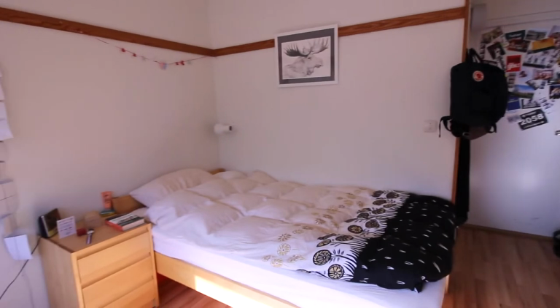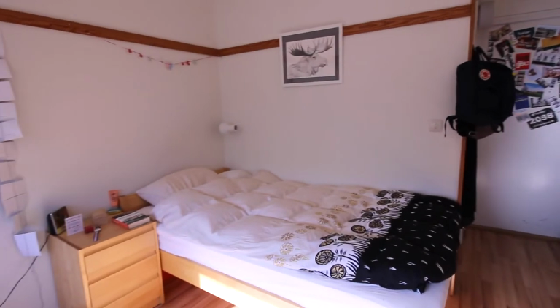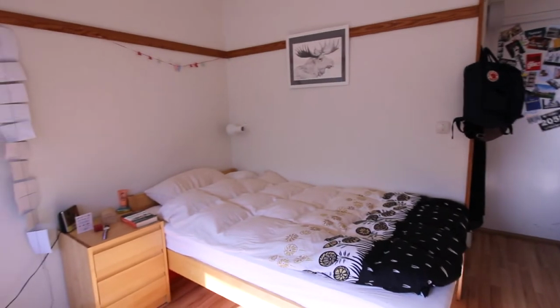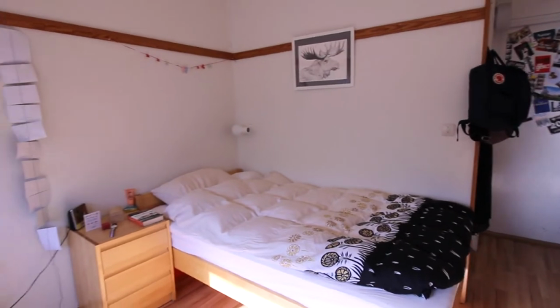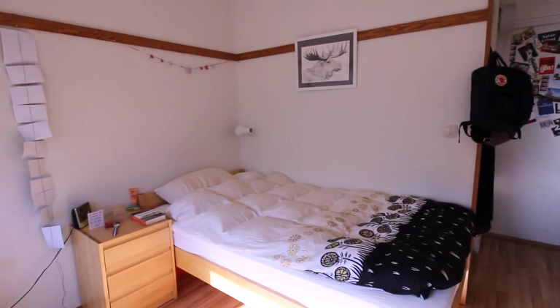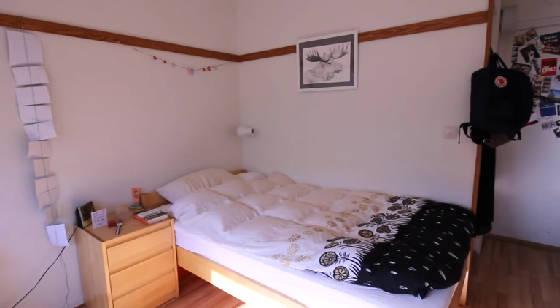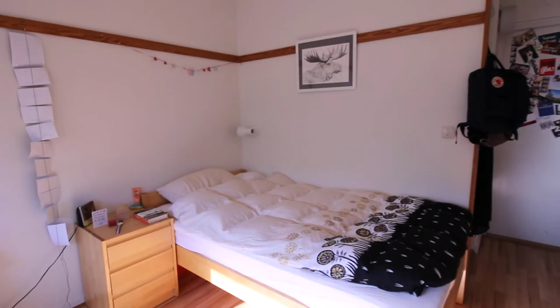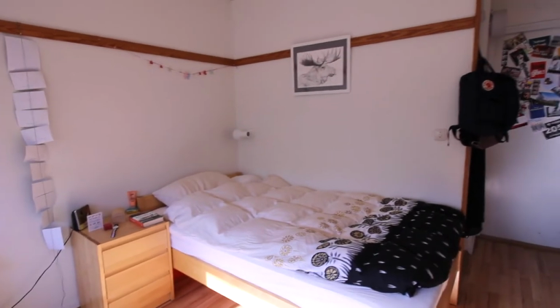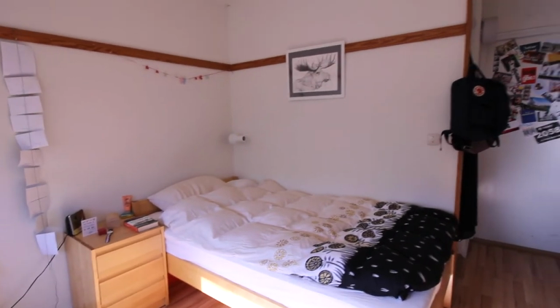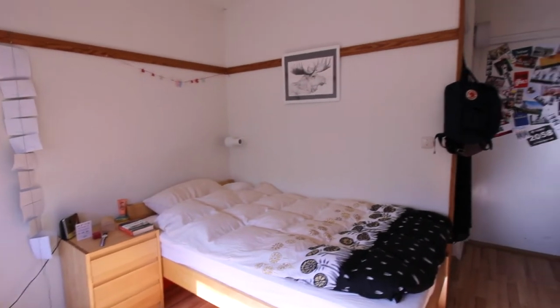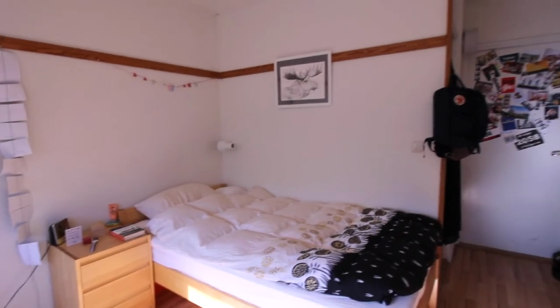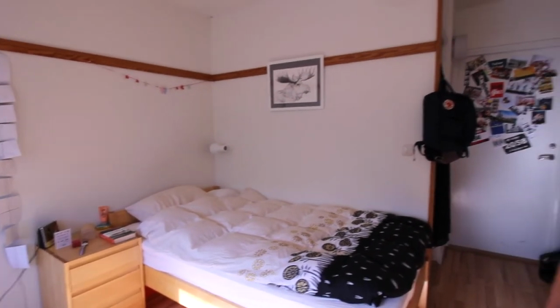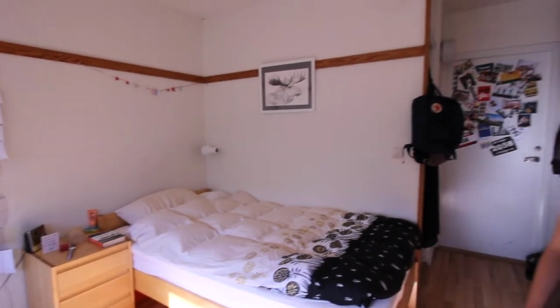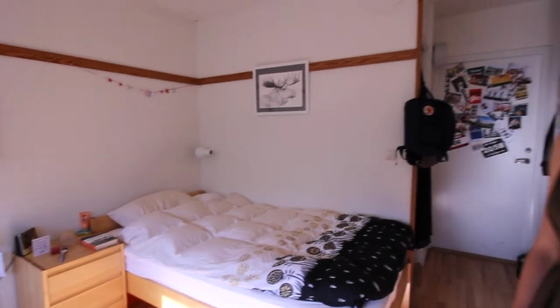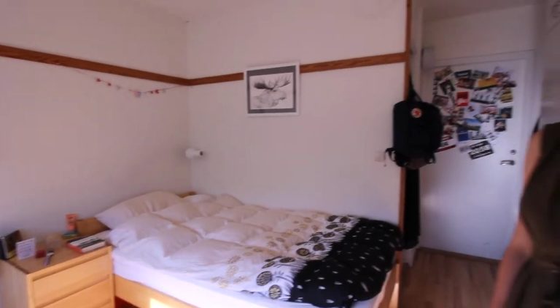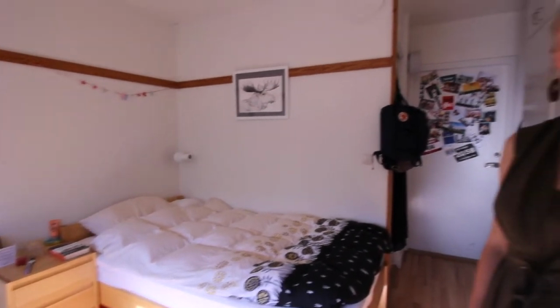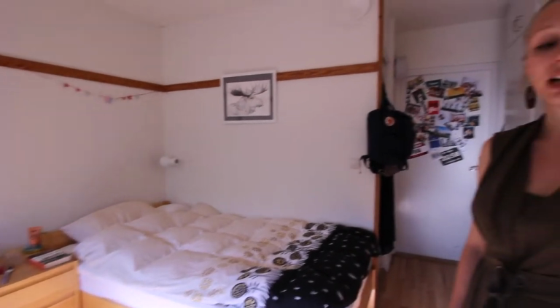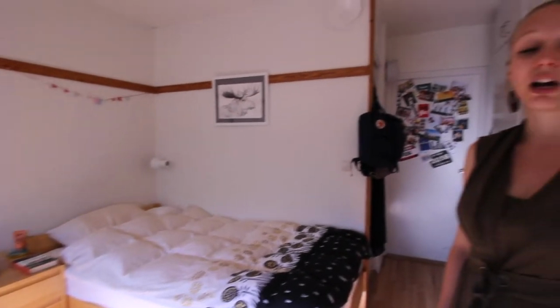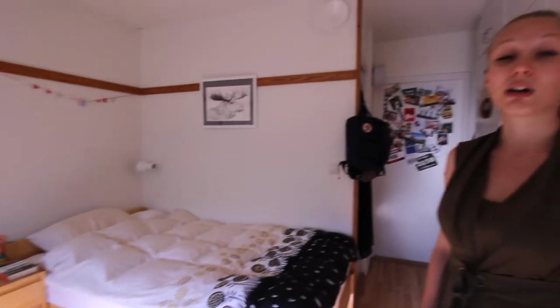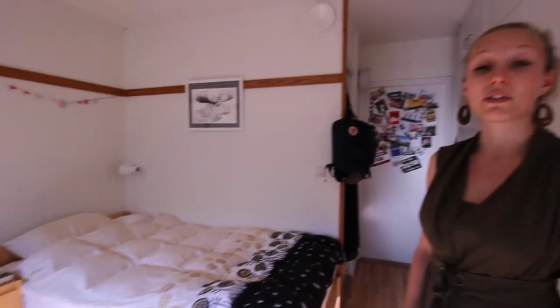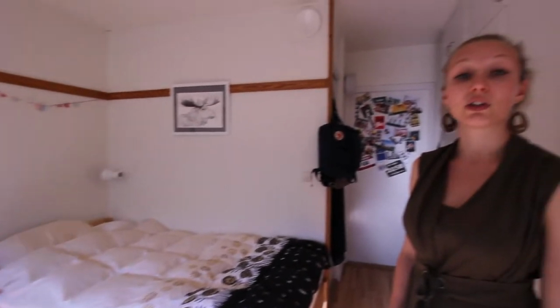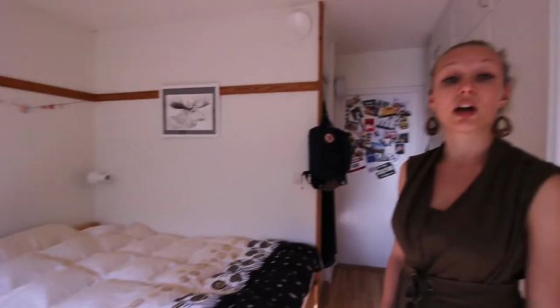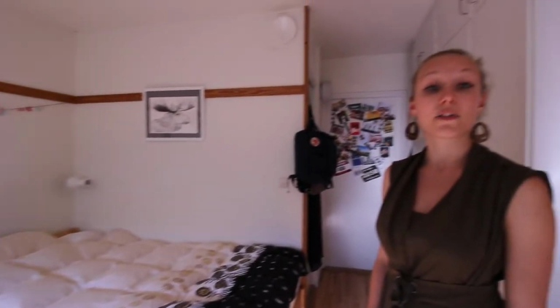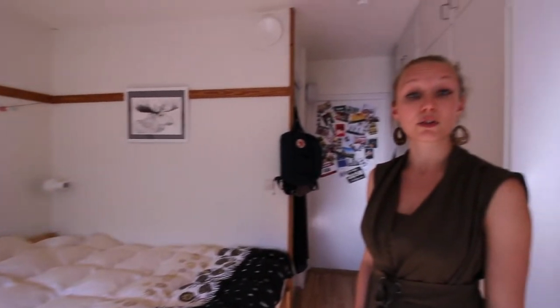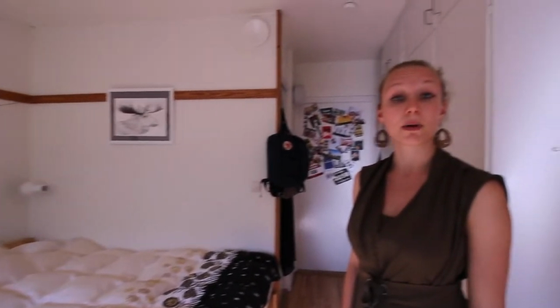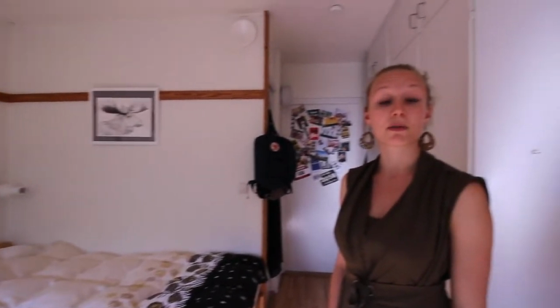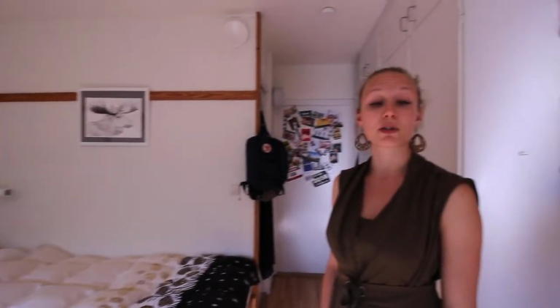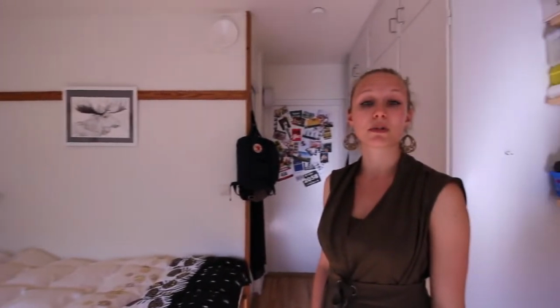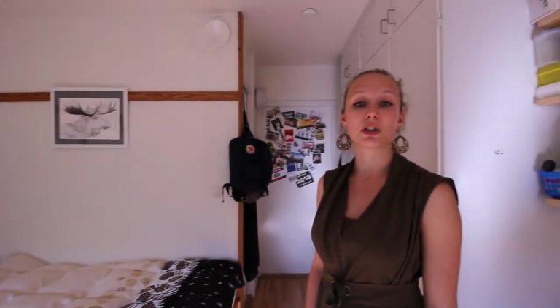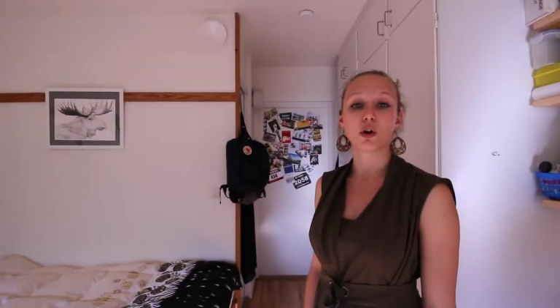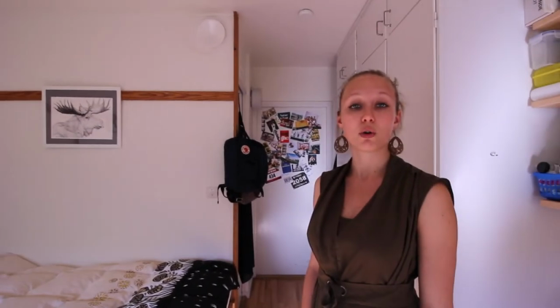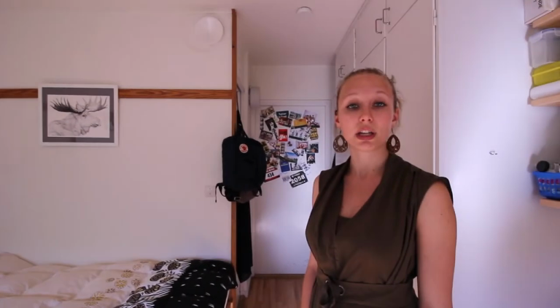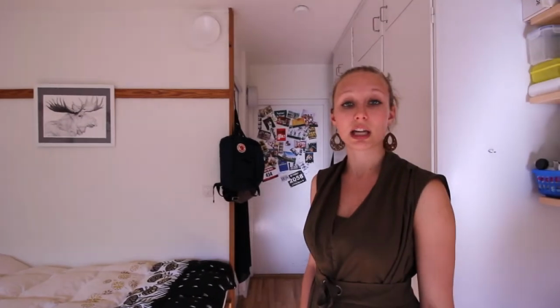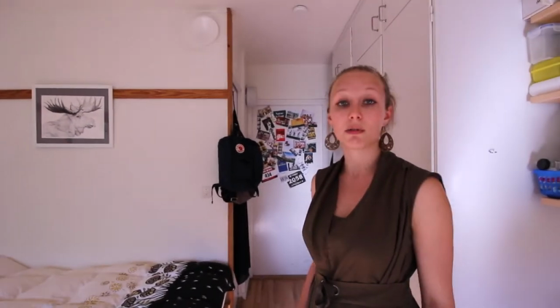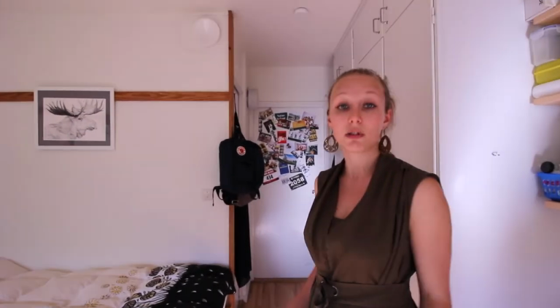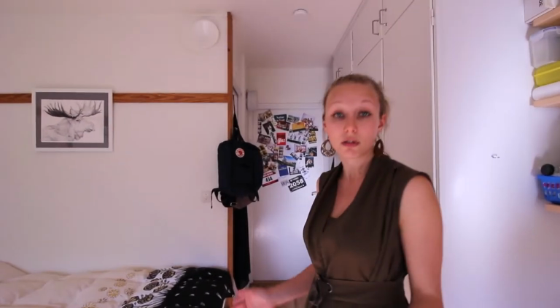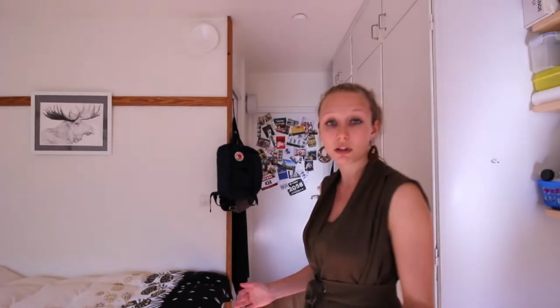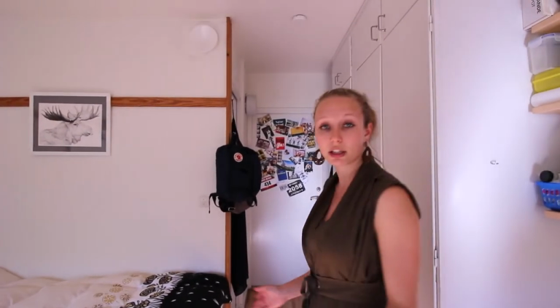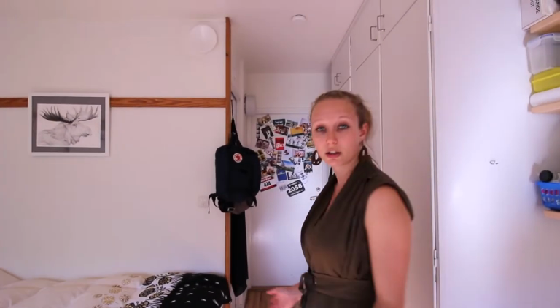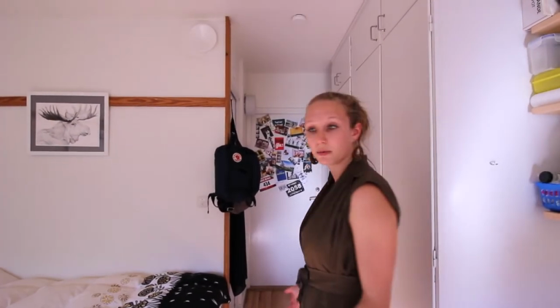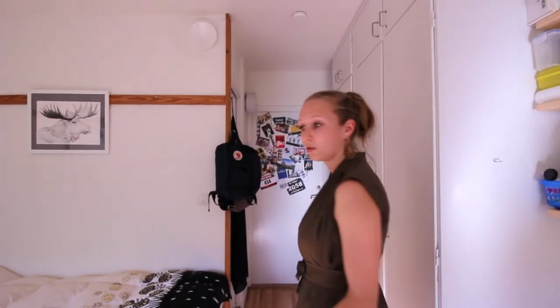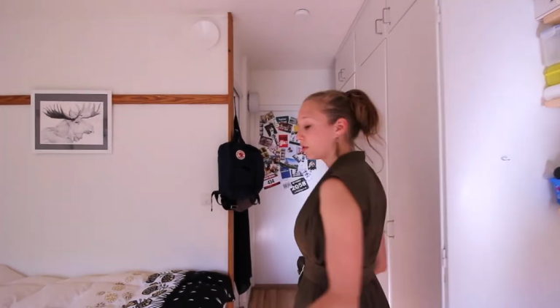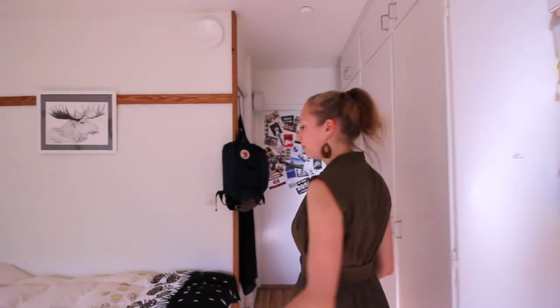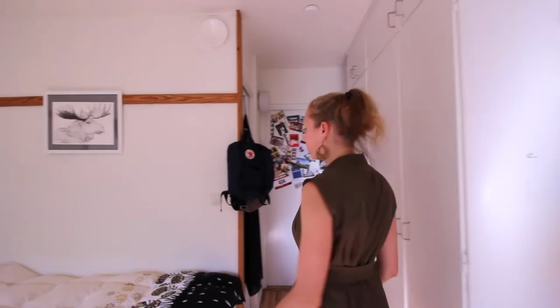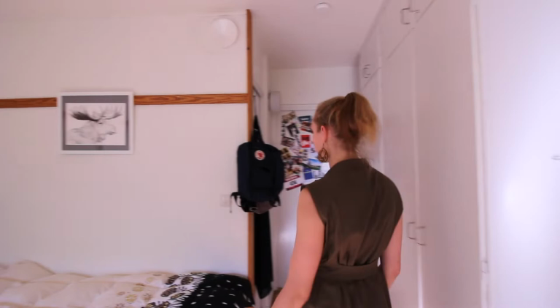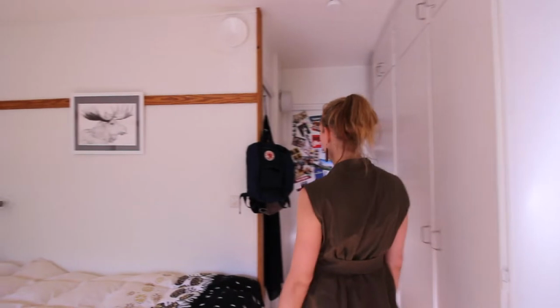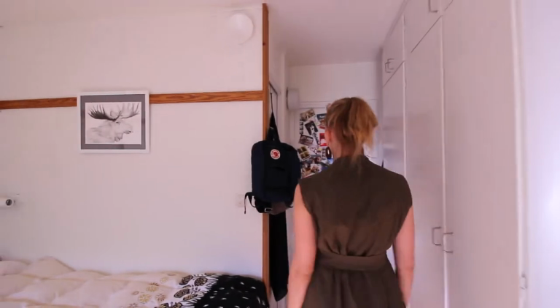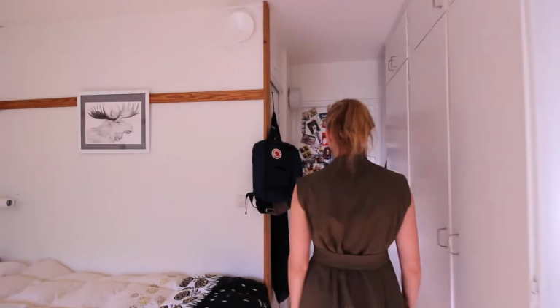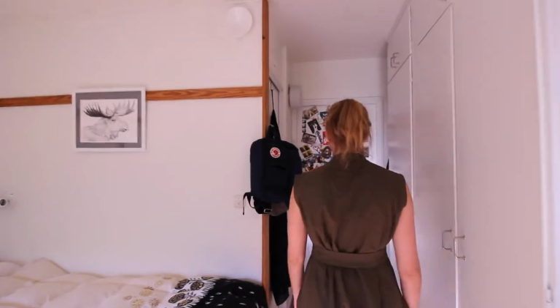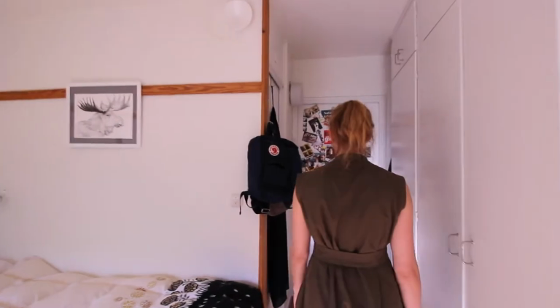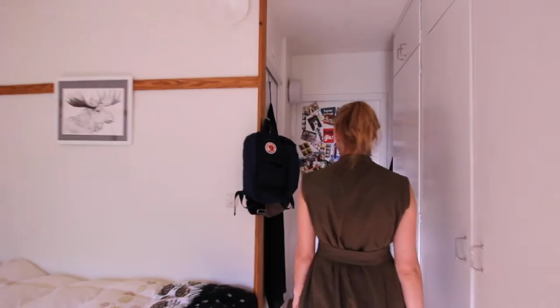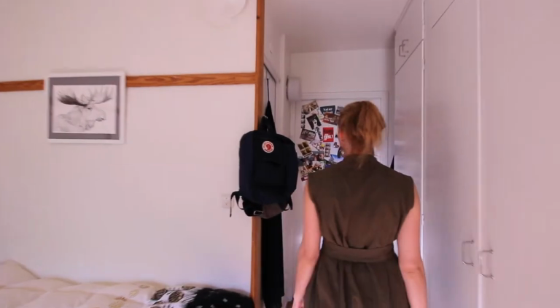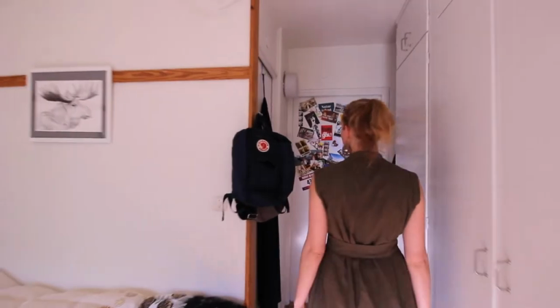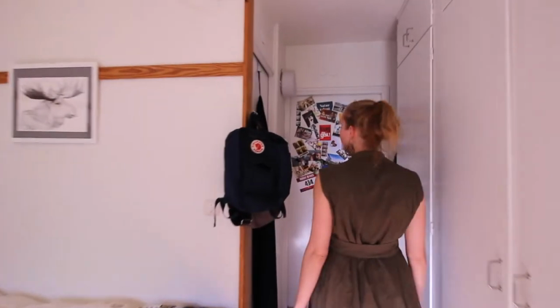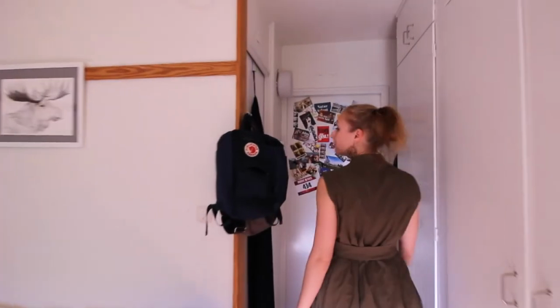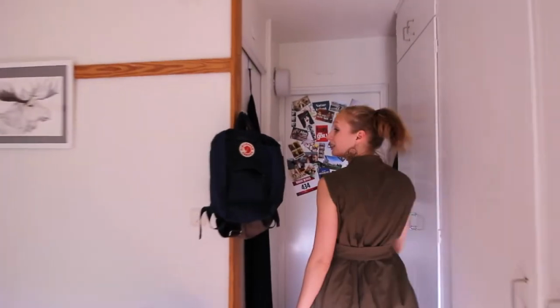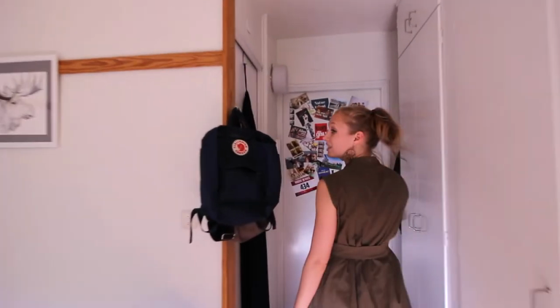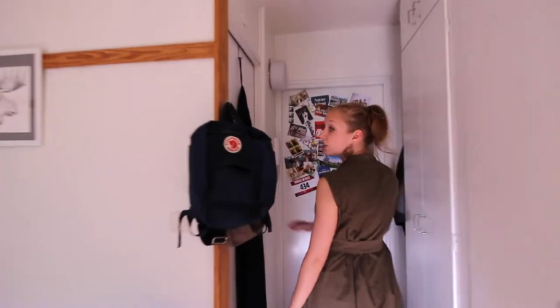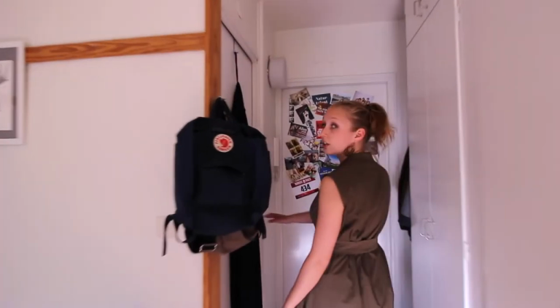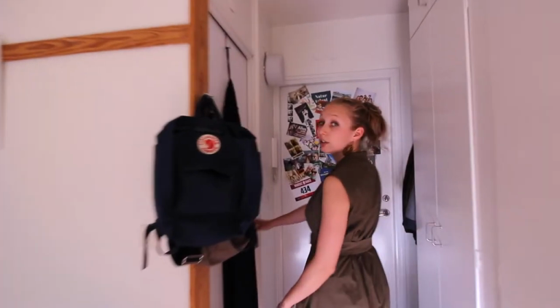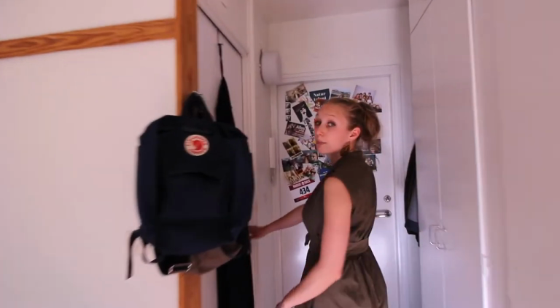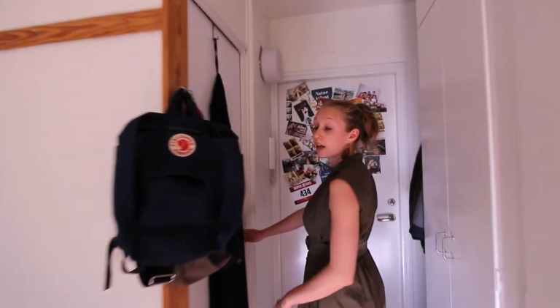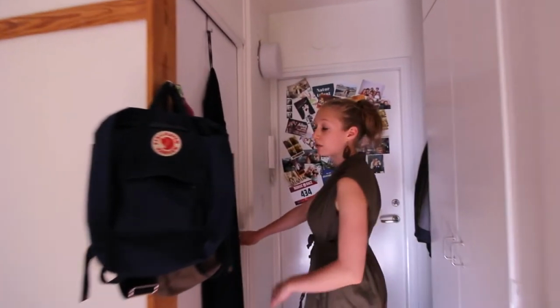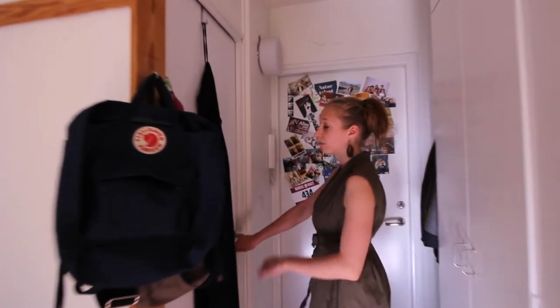Internet is included in the rent, however you have to remember to bring your own cable or get a router for yourself. Let's check out the bathroom.